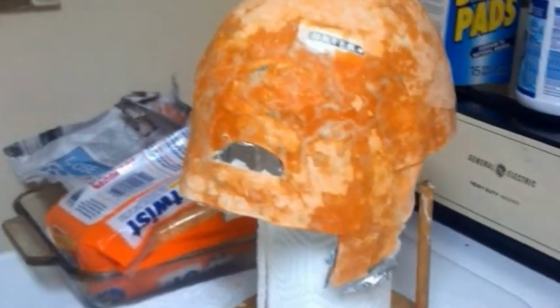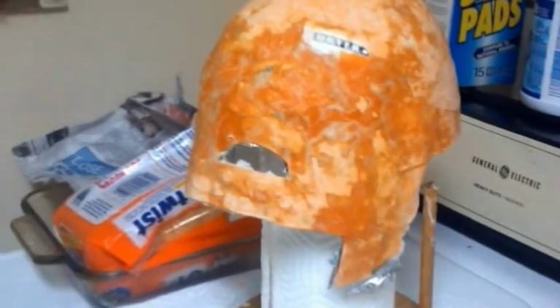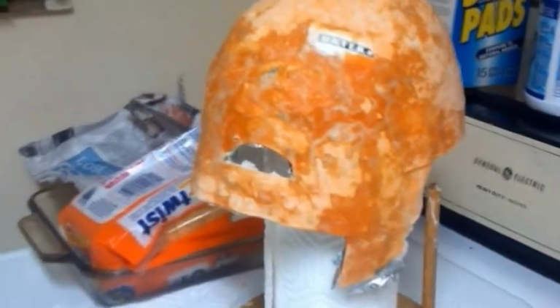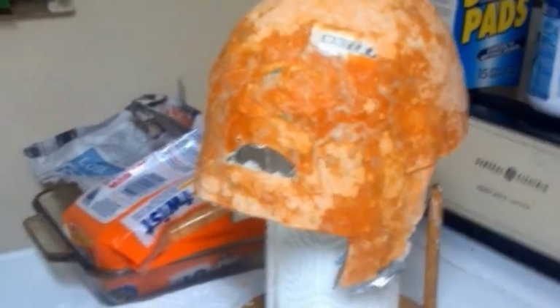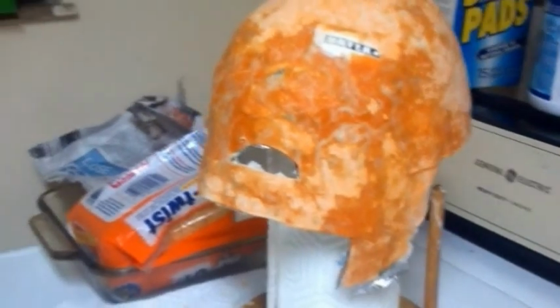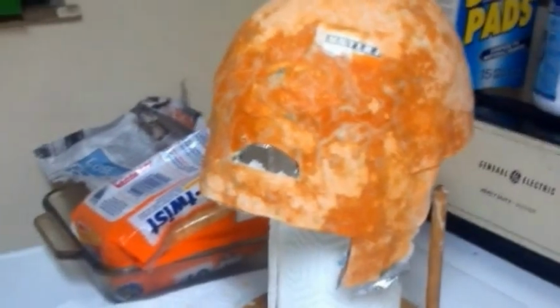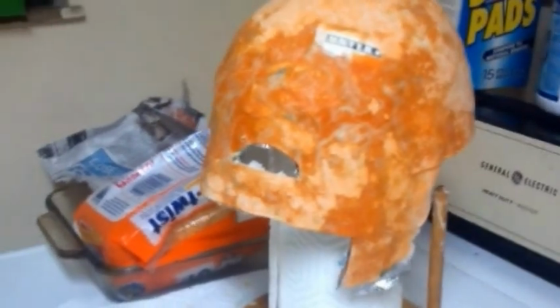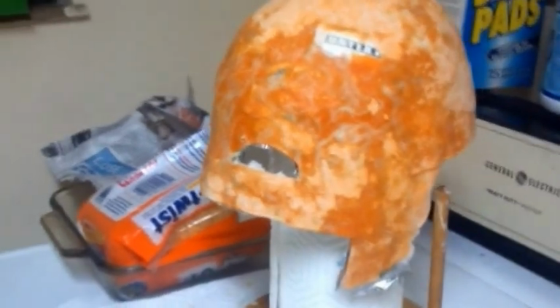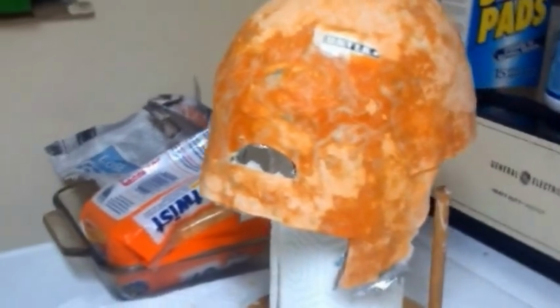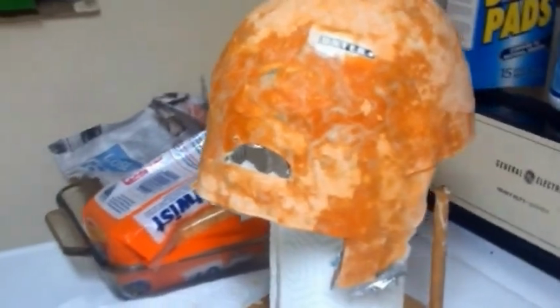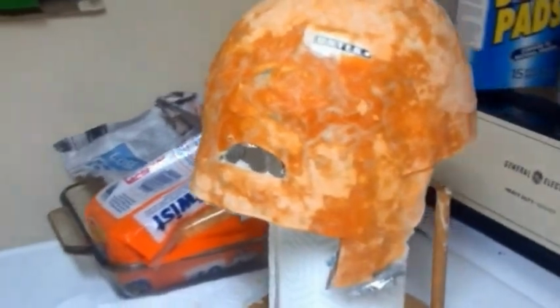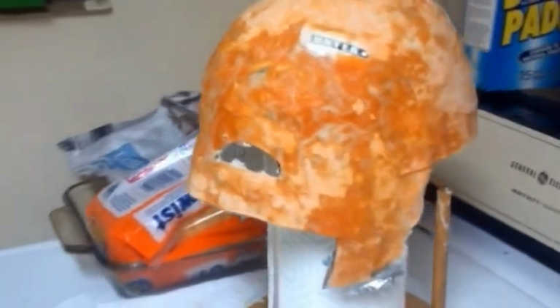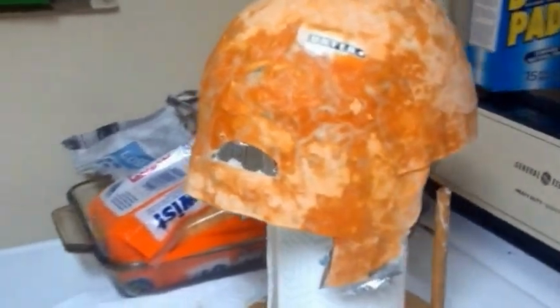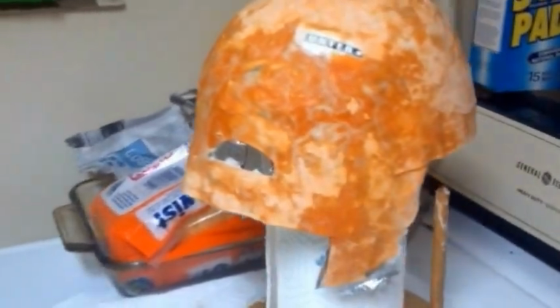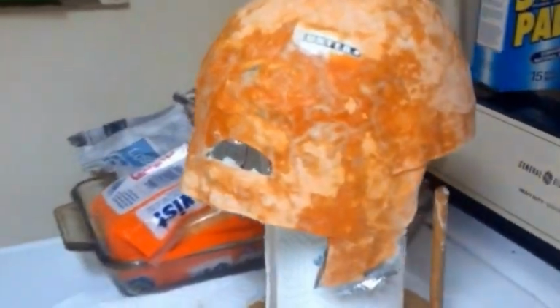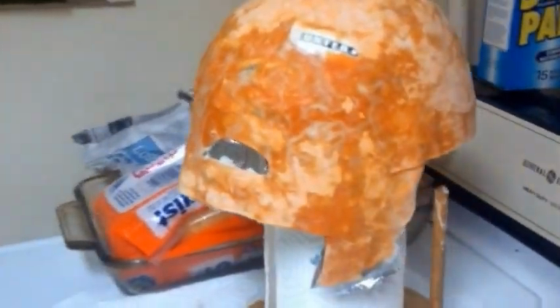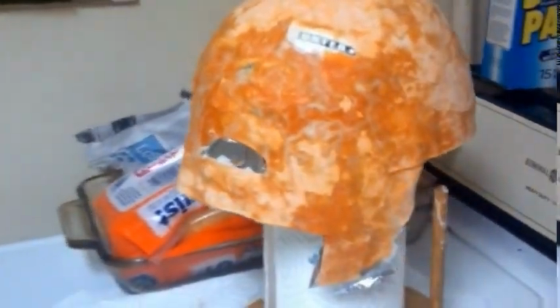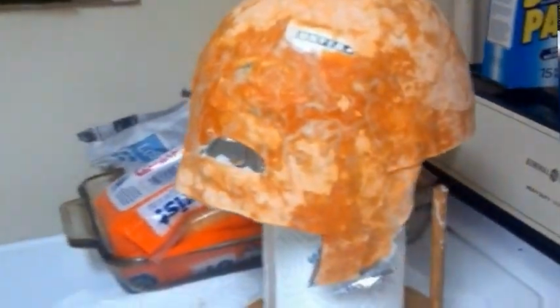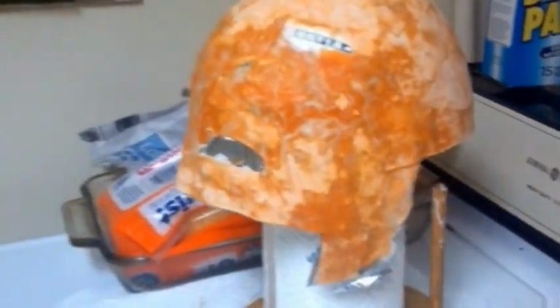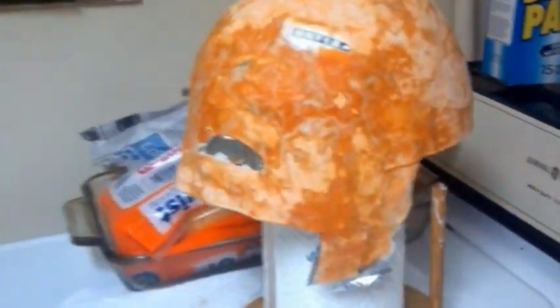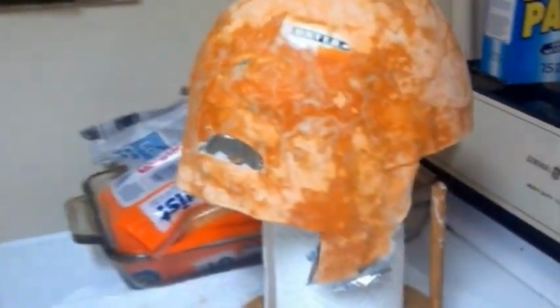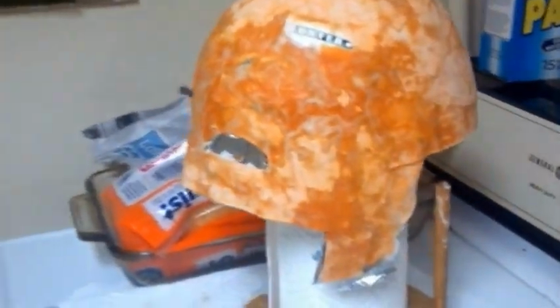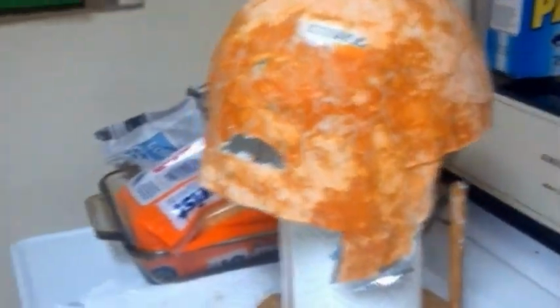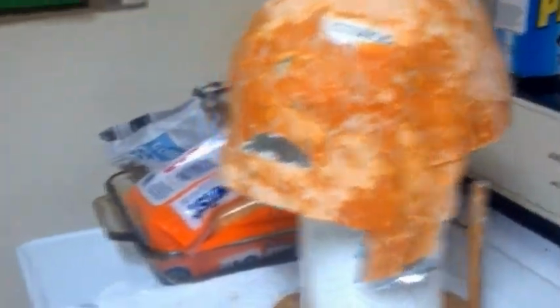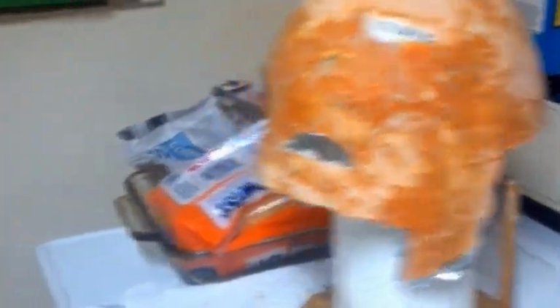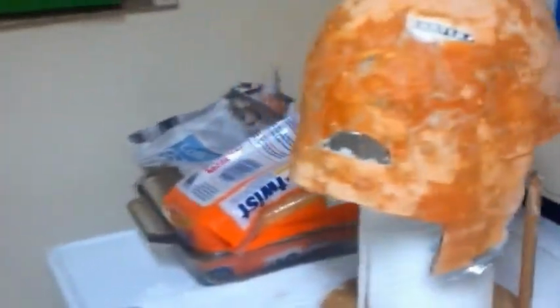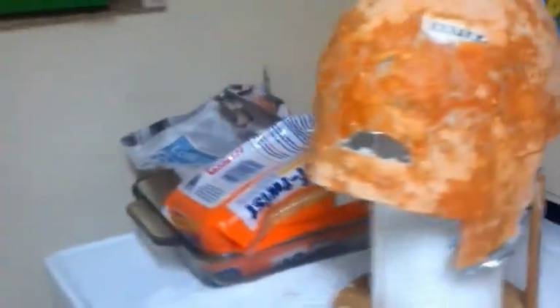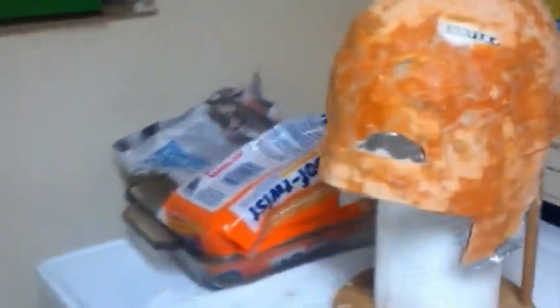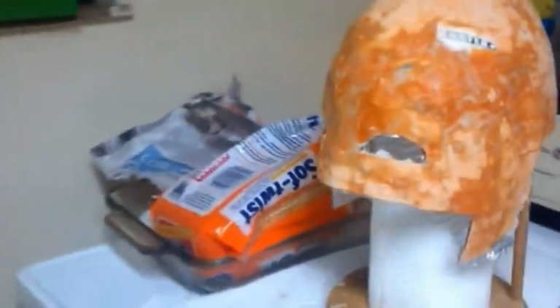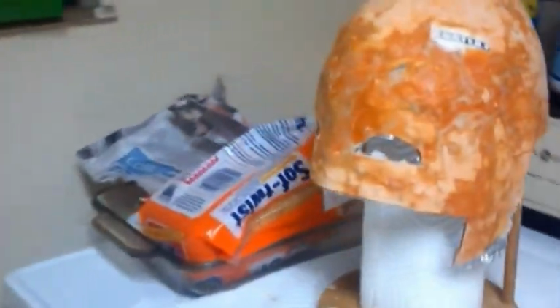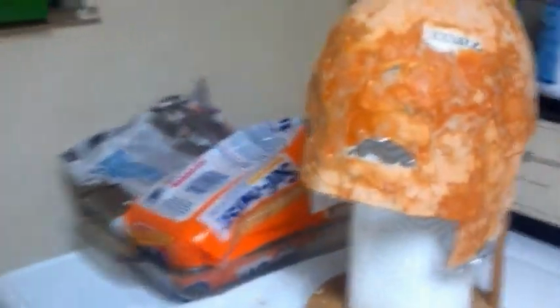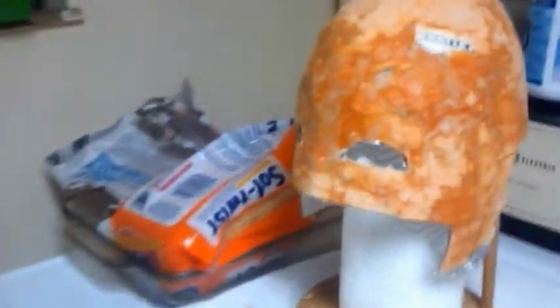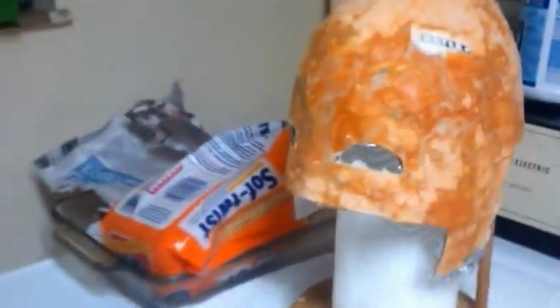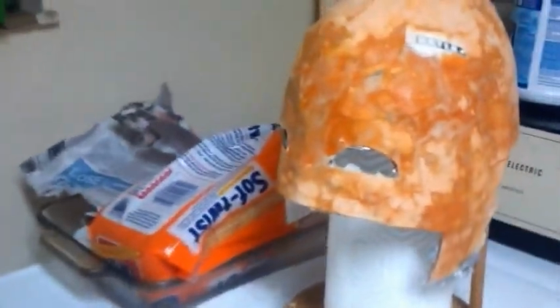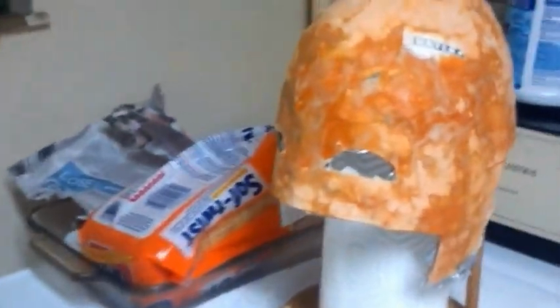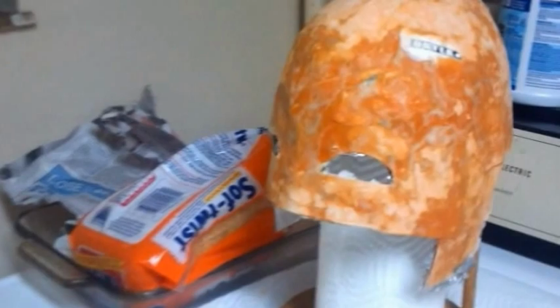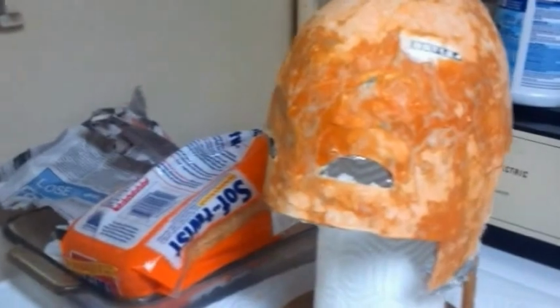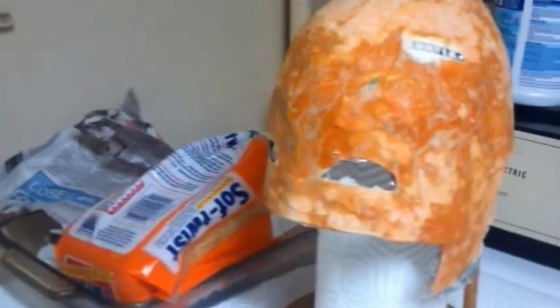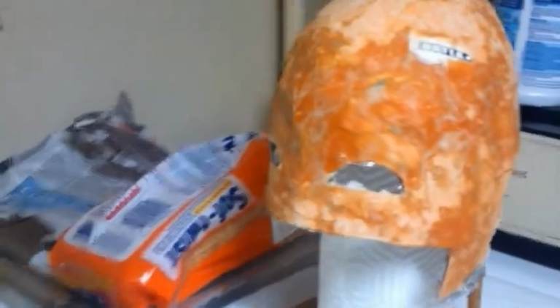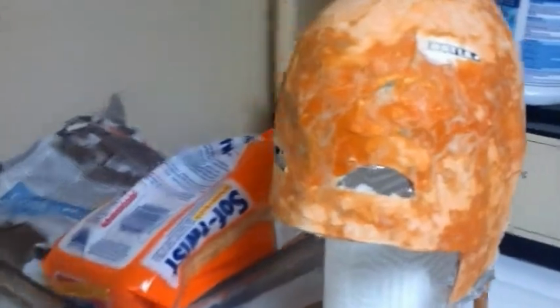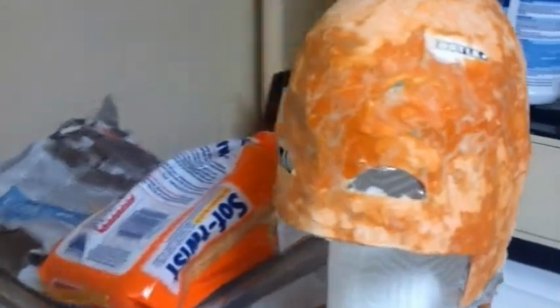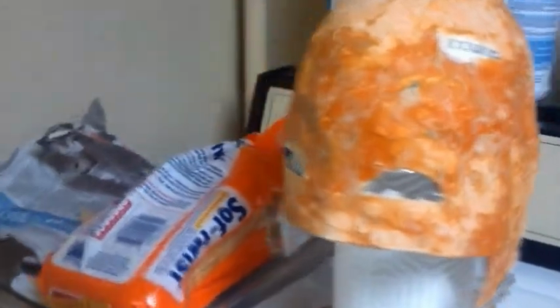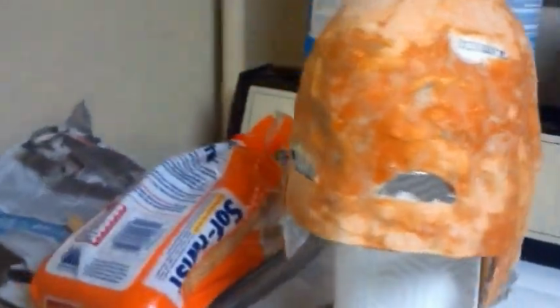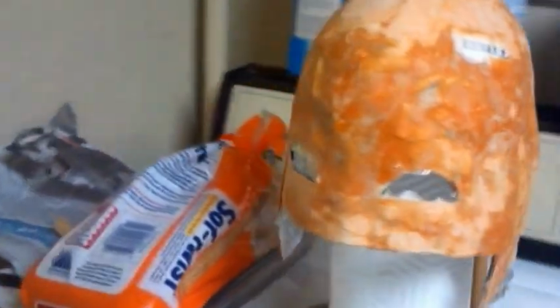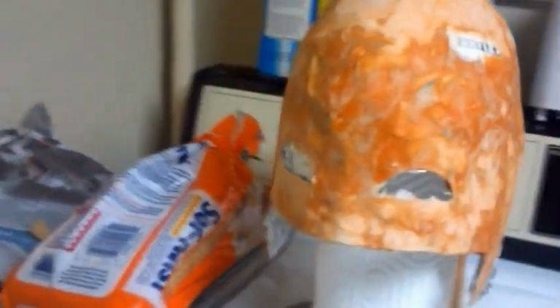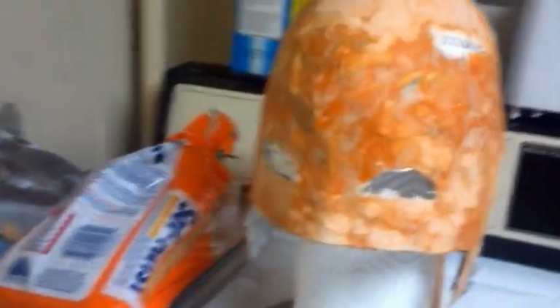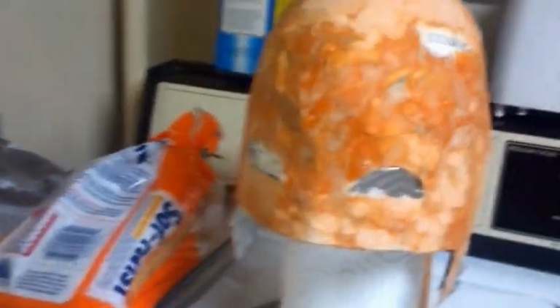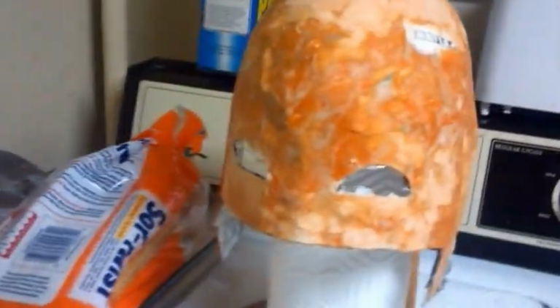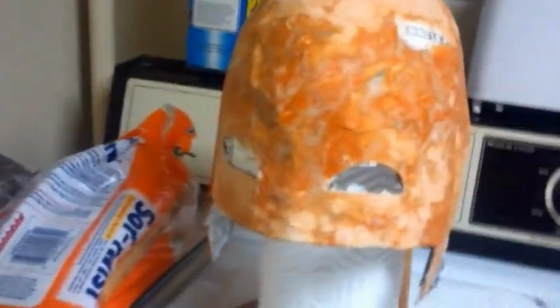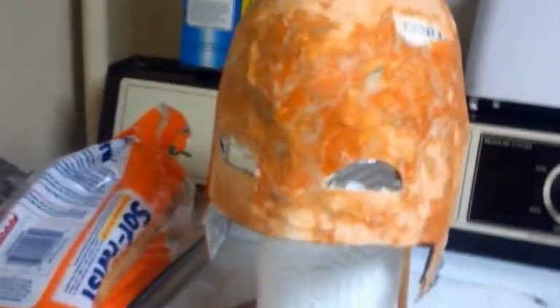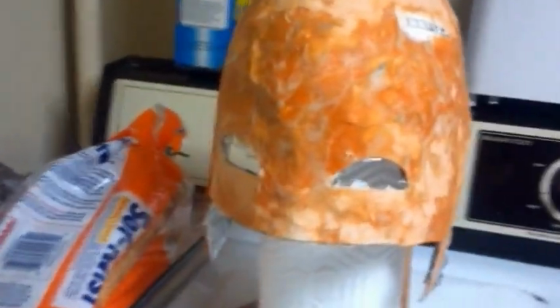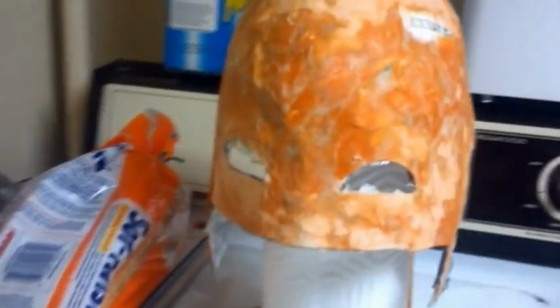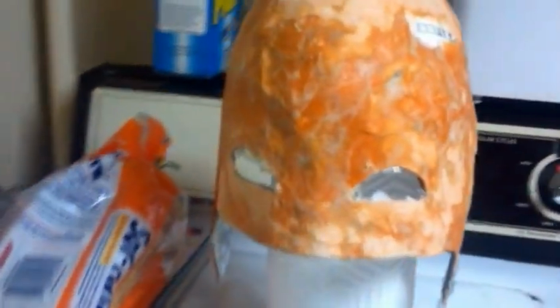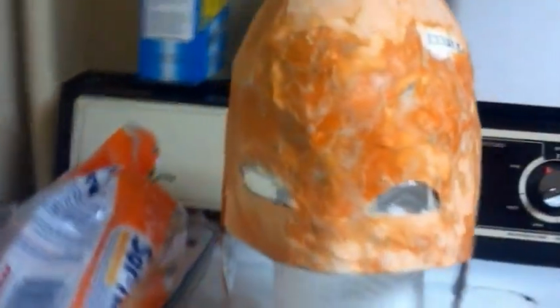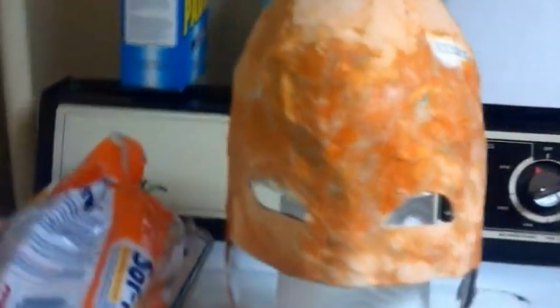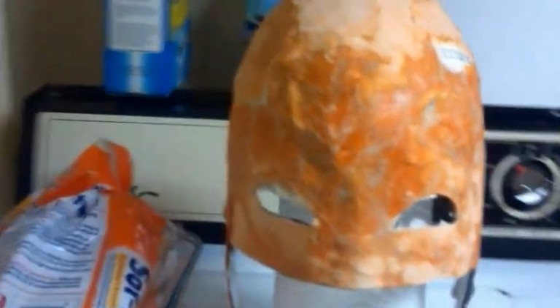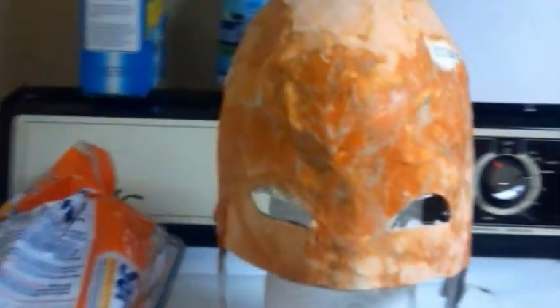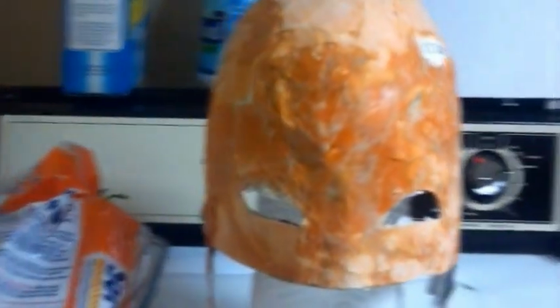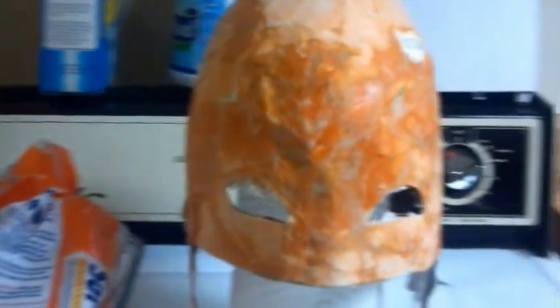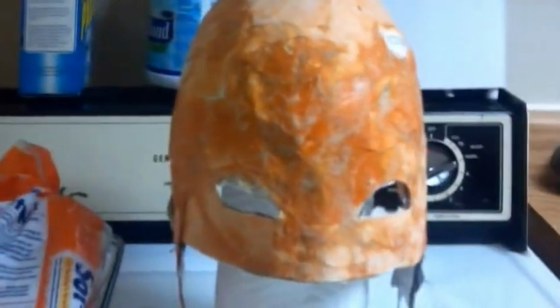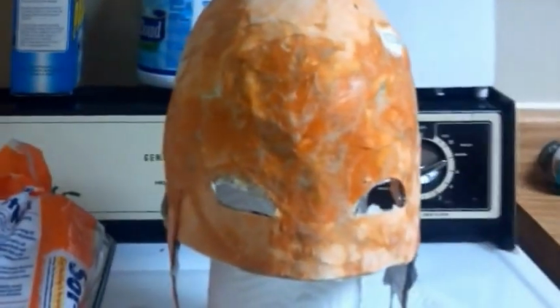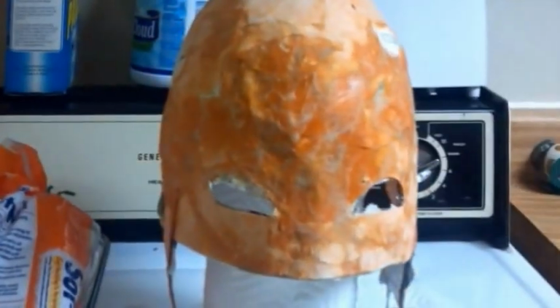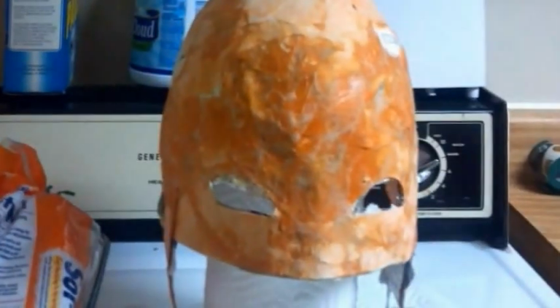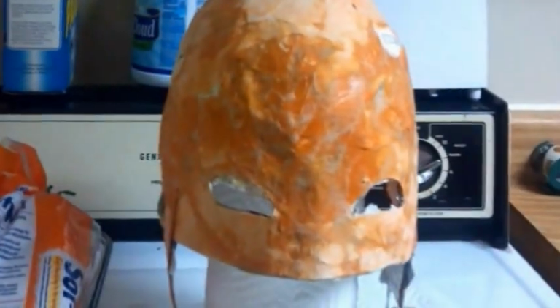I wouldn't dunk it in the tub if I were you, but if you get wet — get caught in the rain or something and you get out of it pretty quickly — you should be fine.